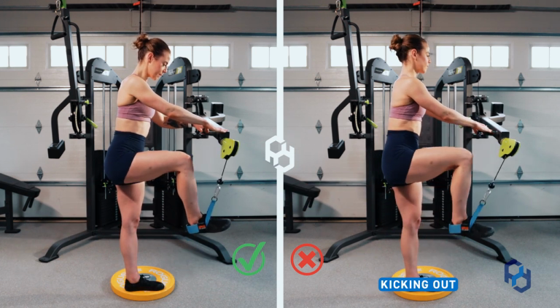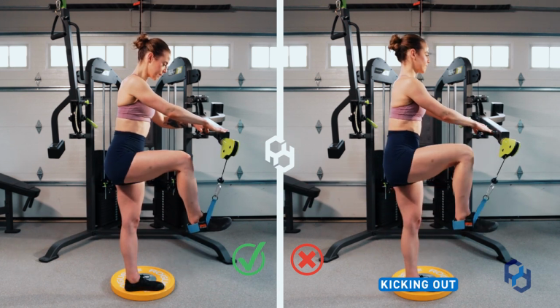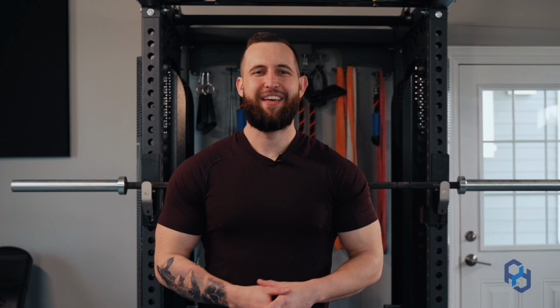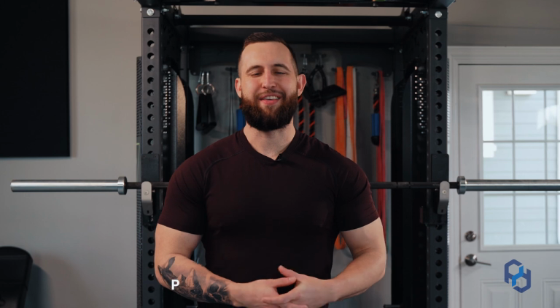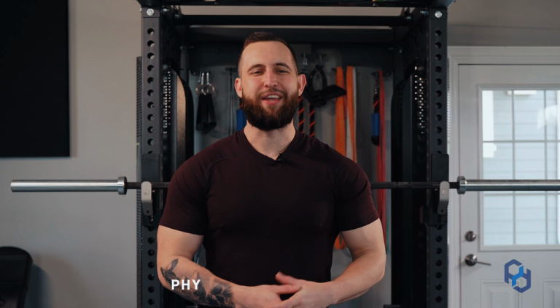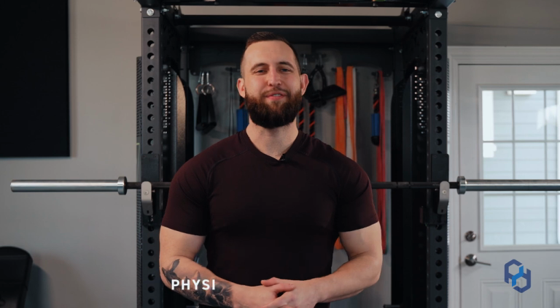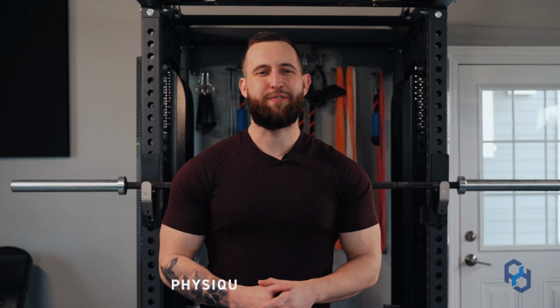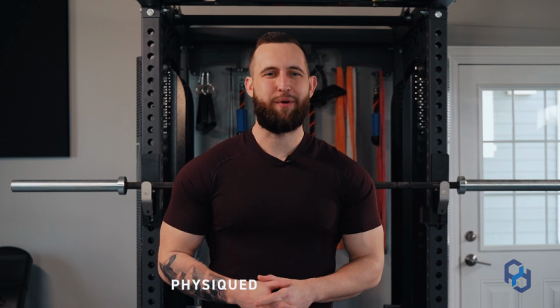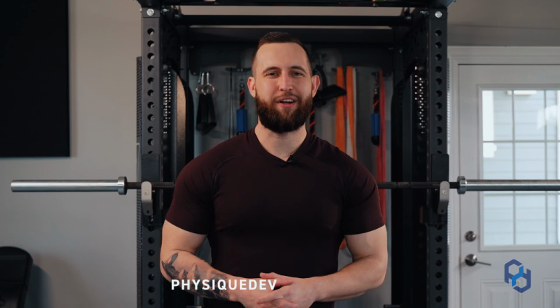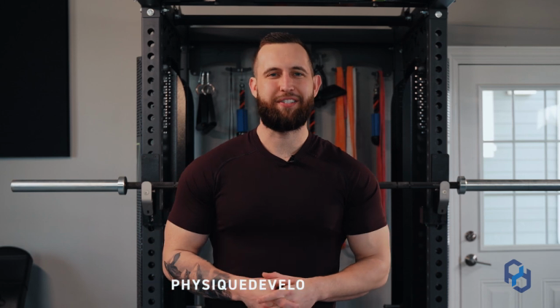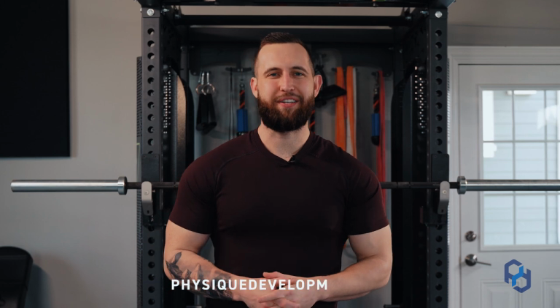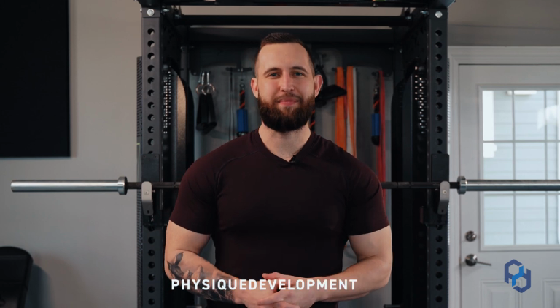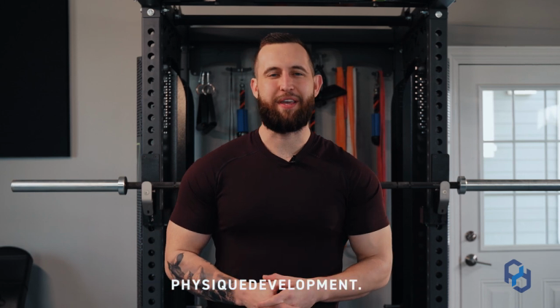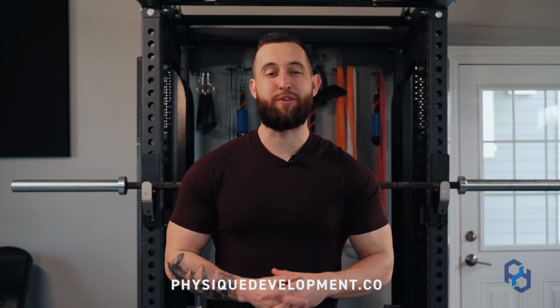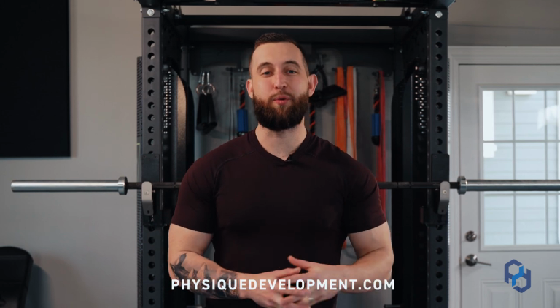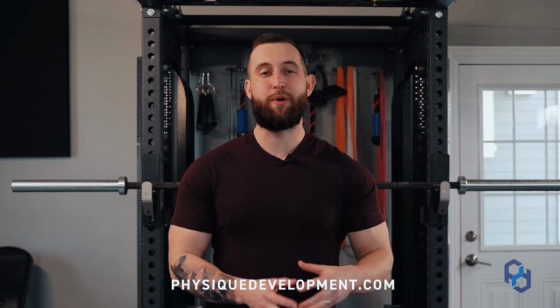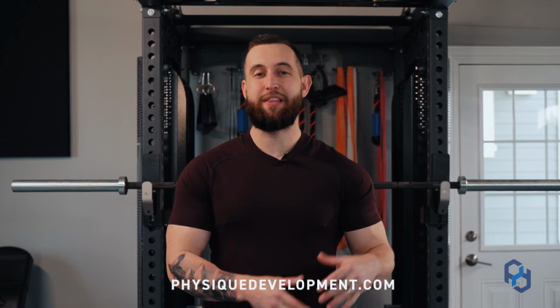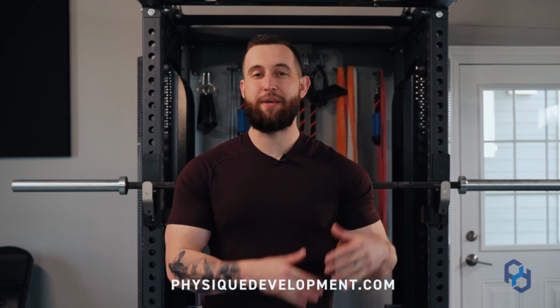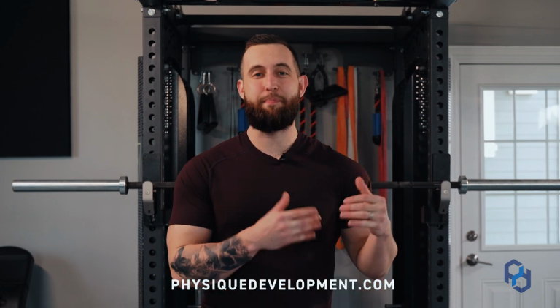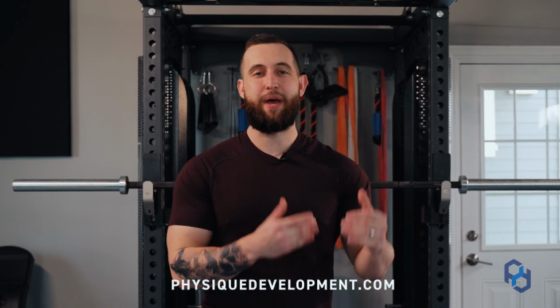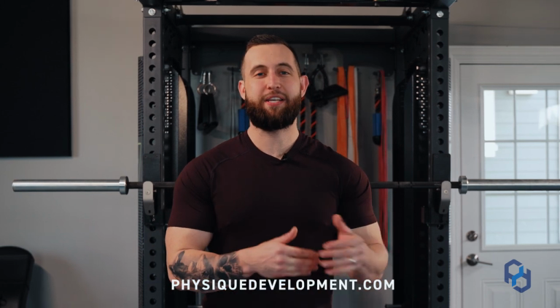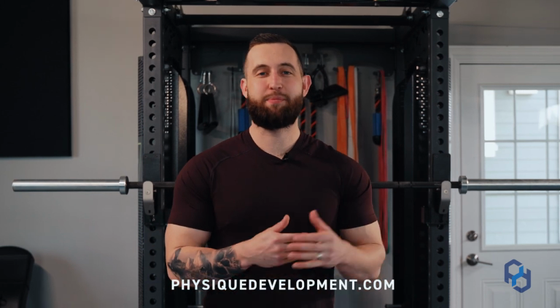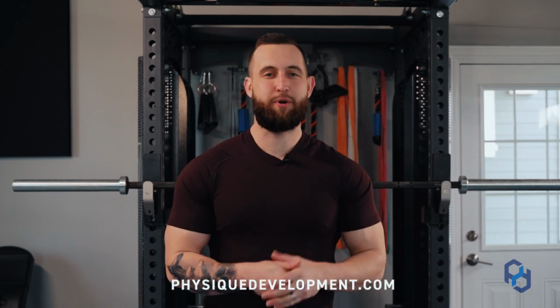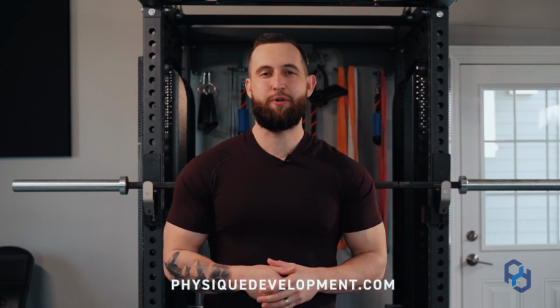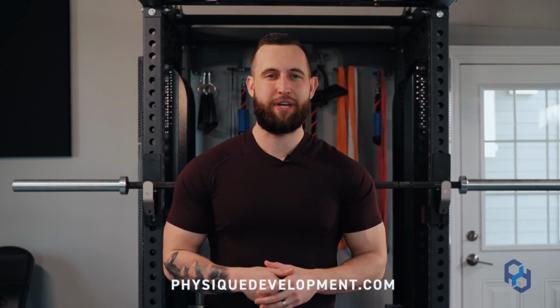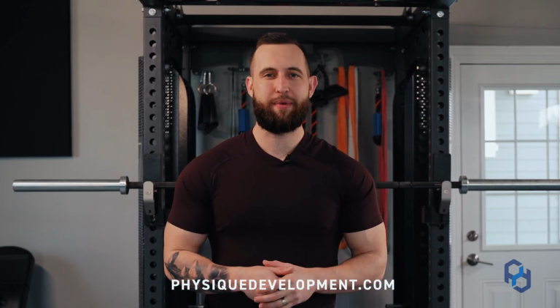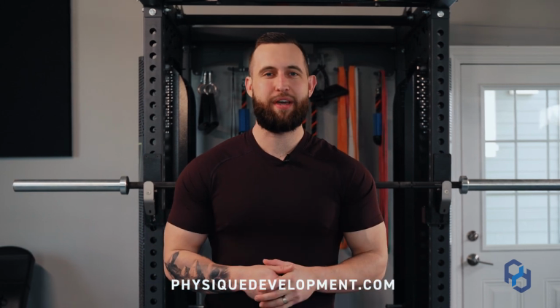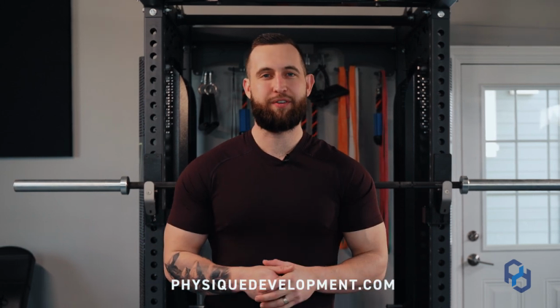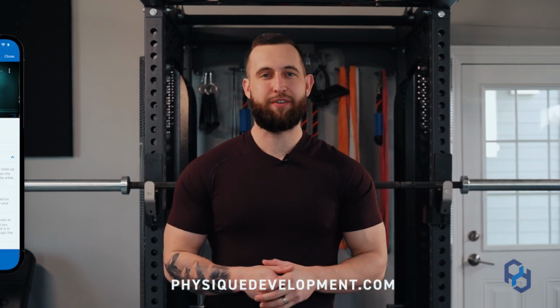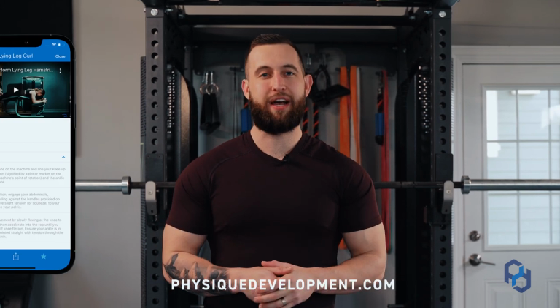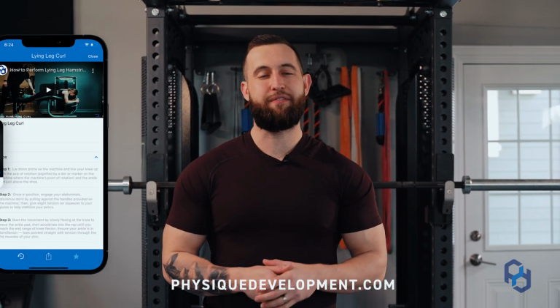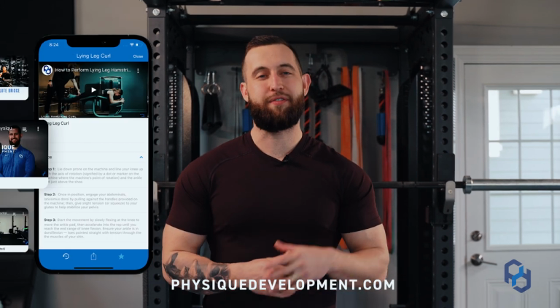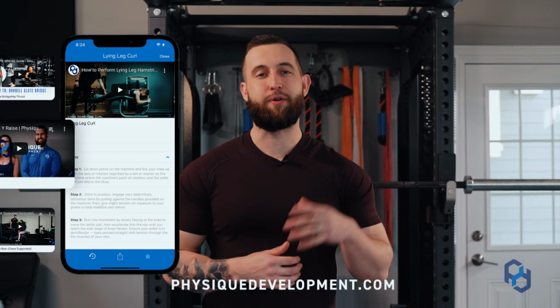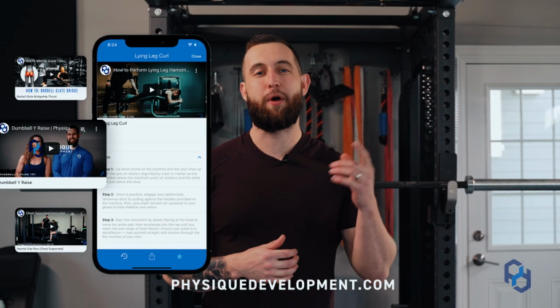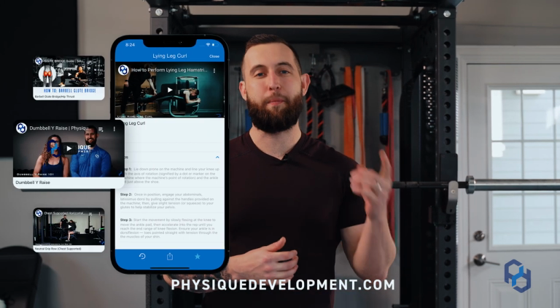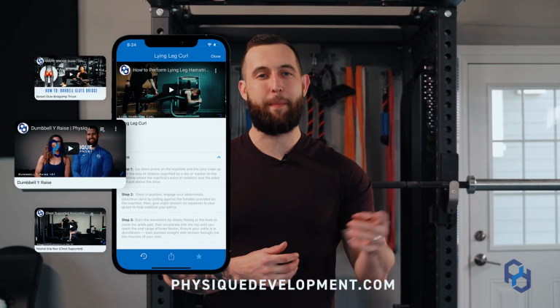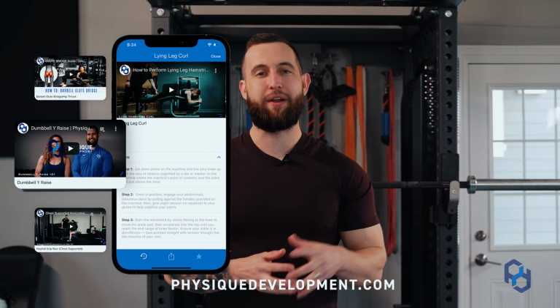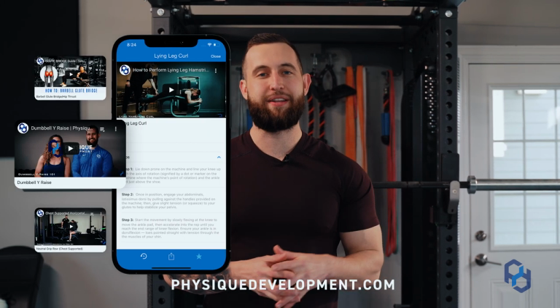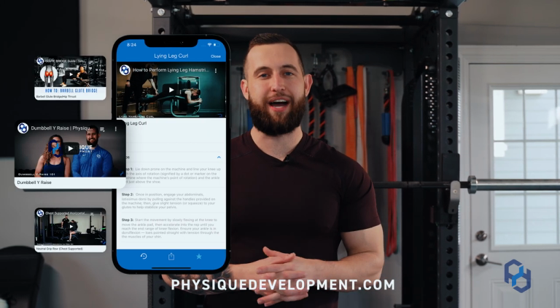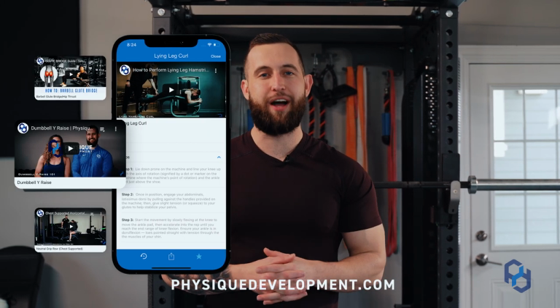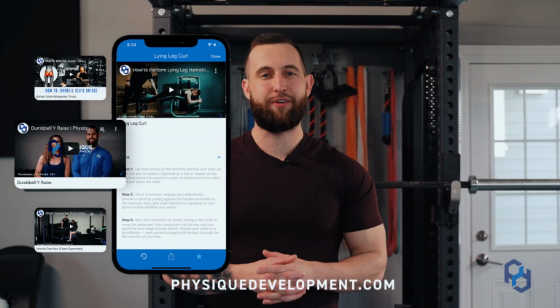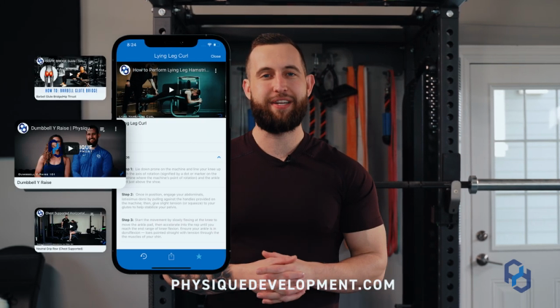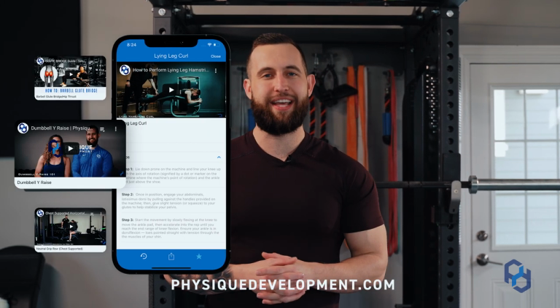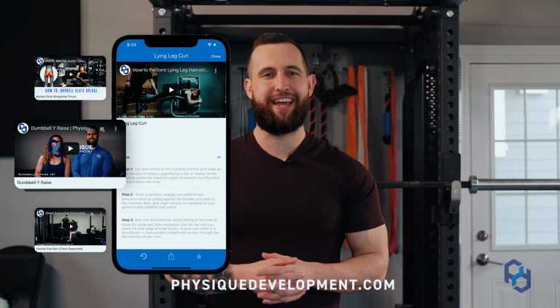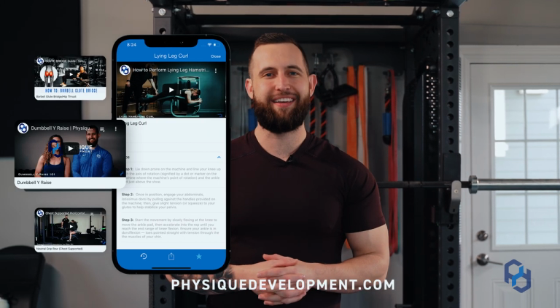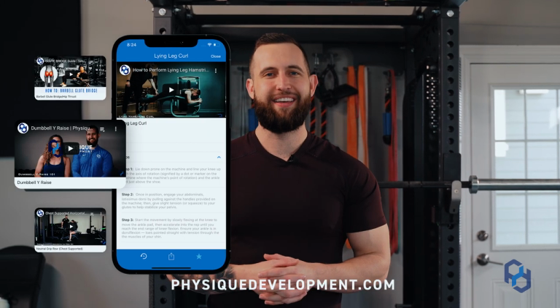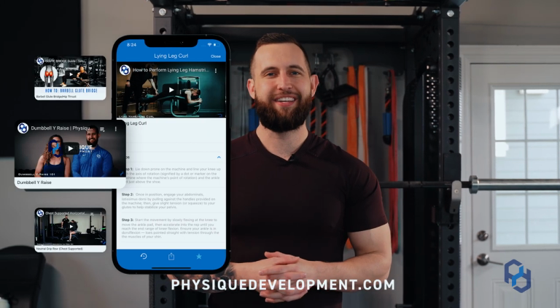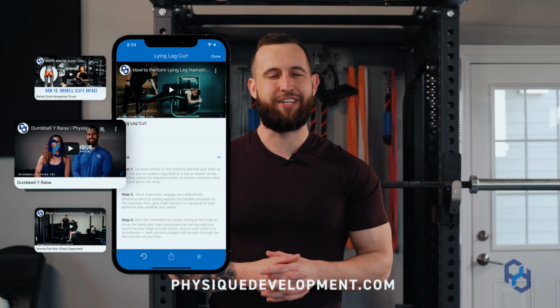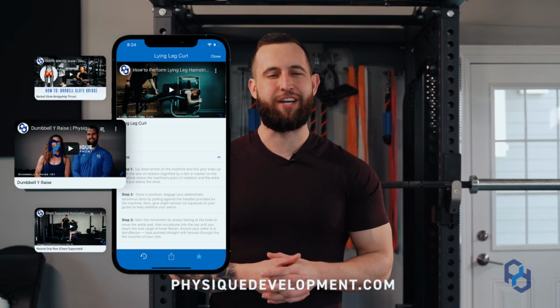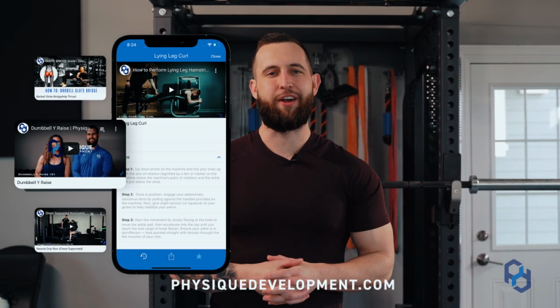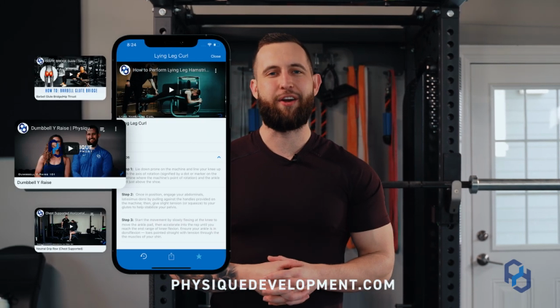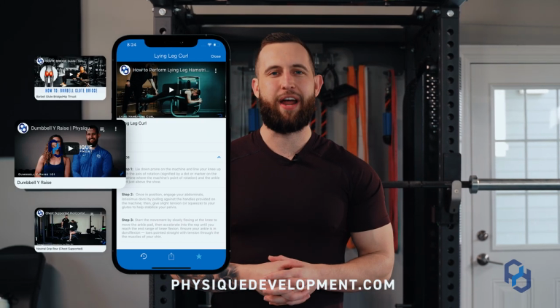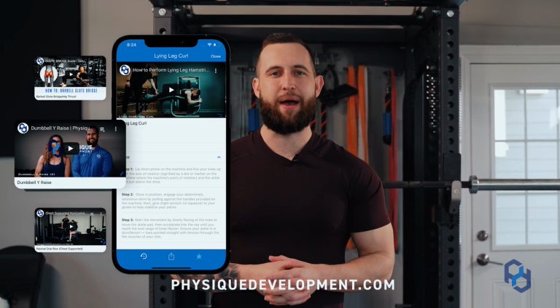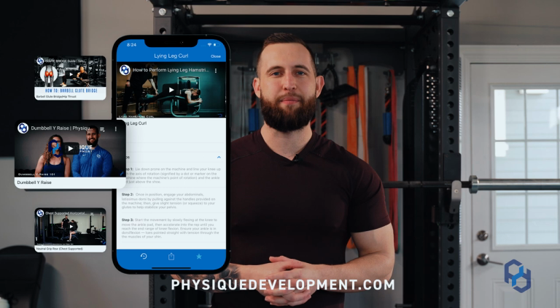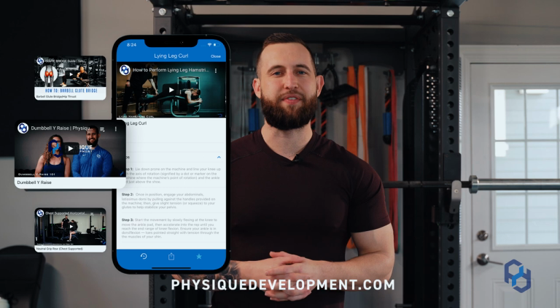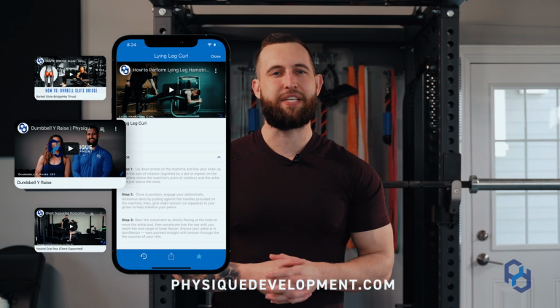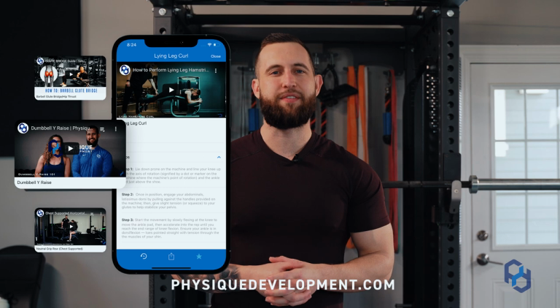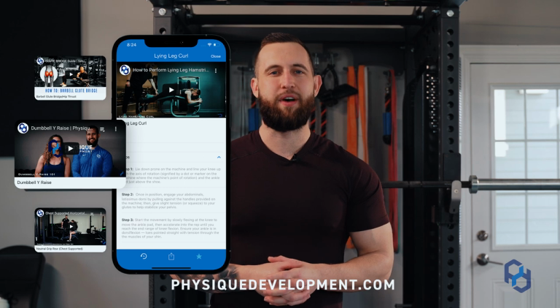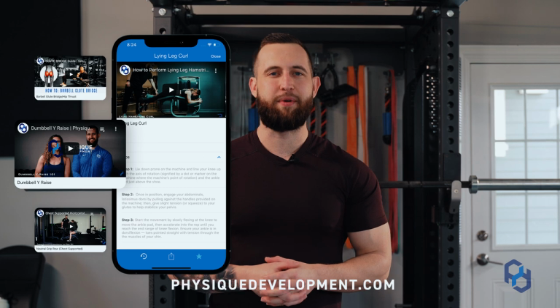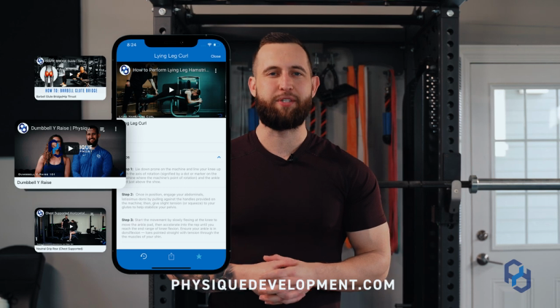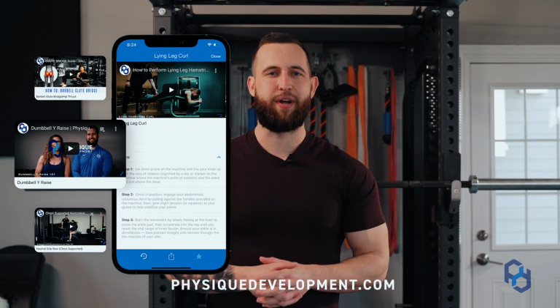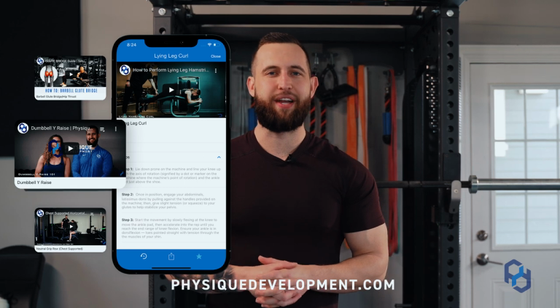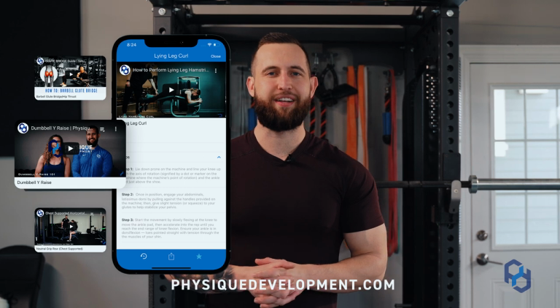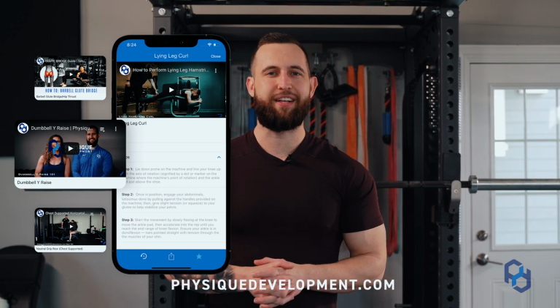Thank you for watching. If you're wanting the best programming of your life for about a dollar a day, check out our app, Physique Development Training Club.